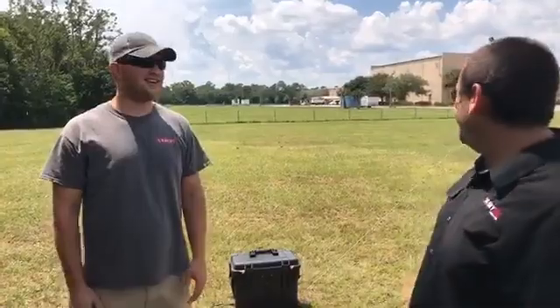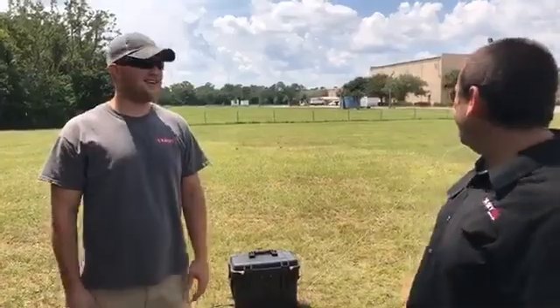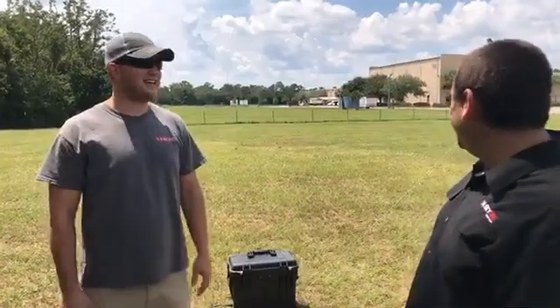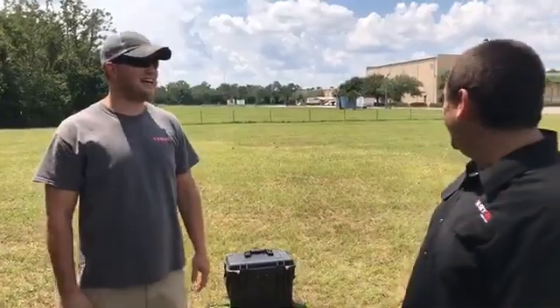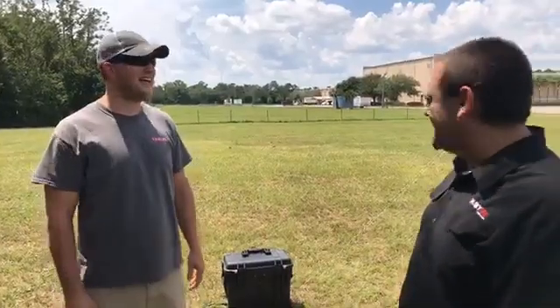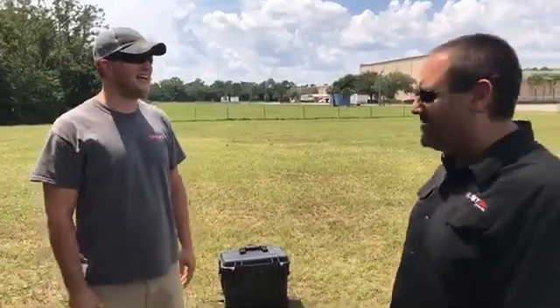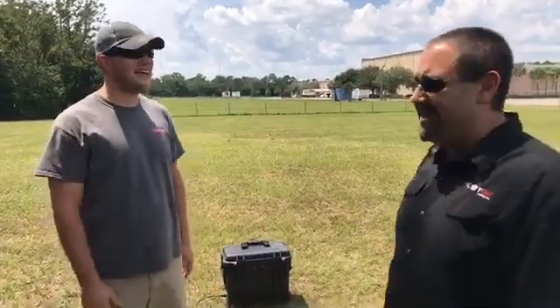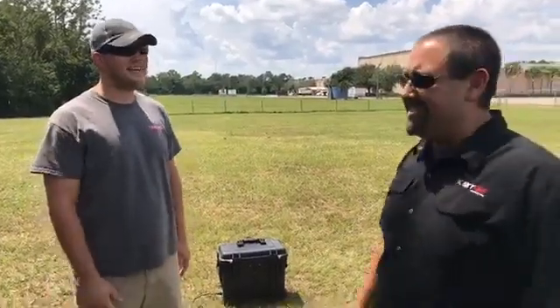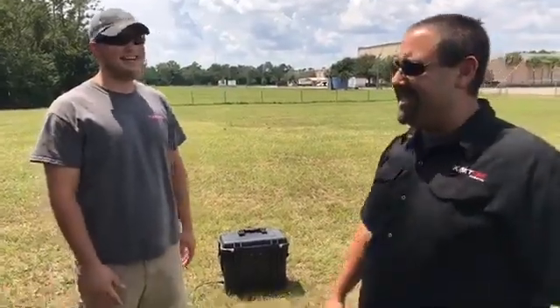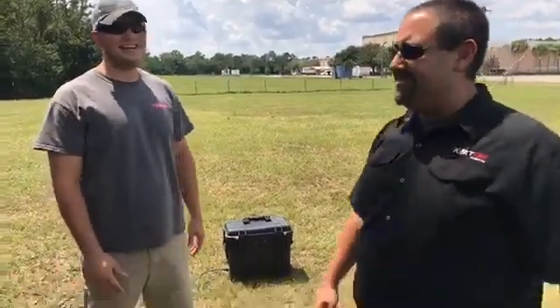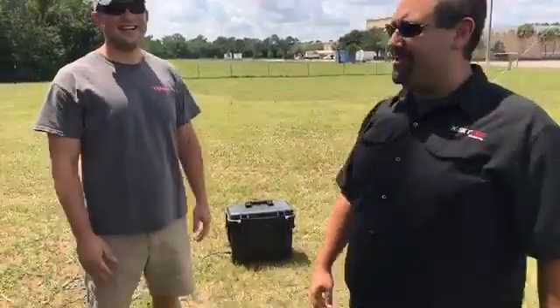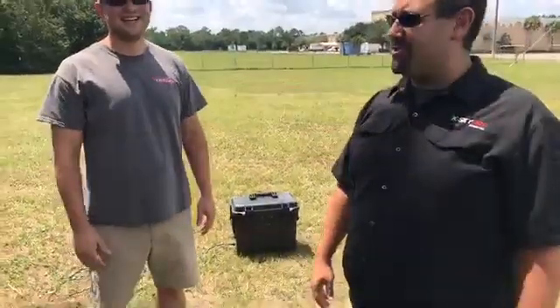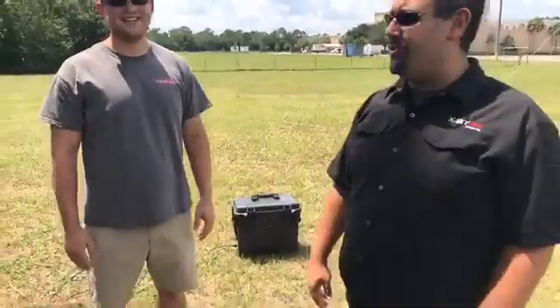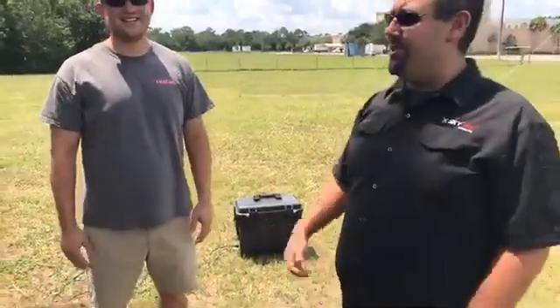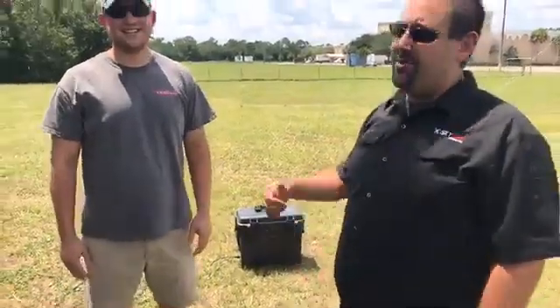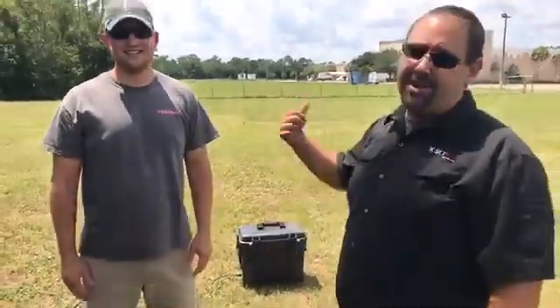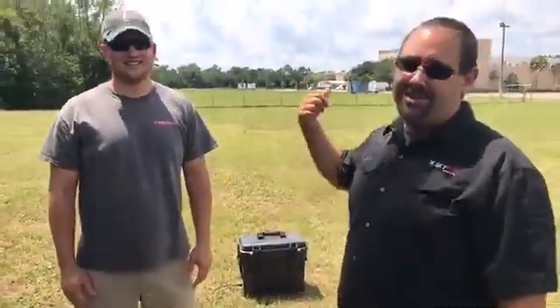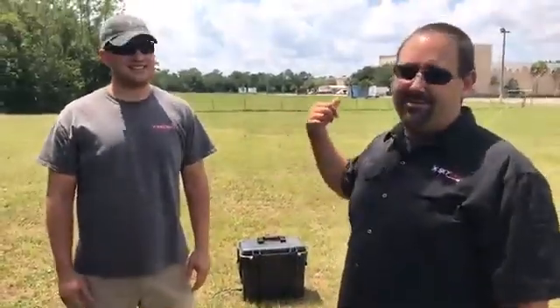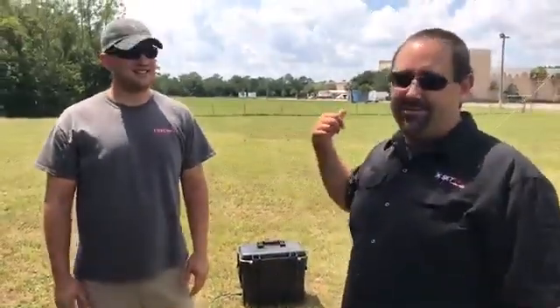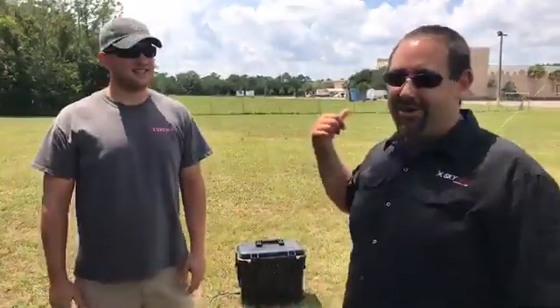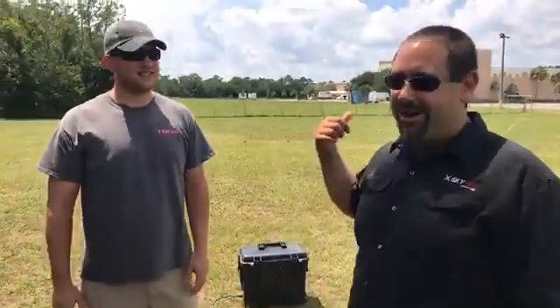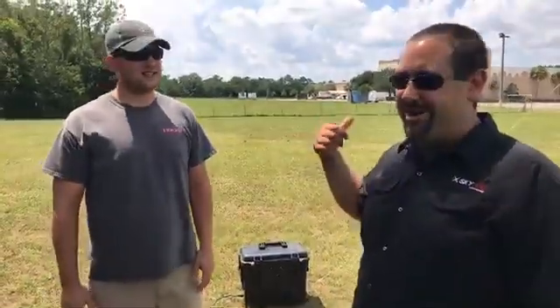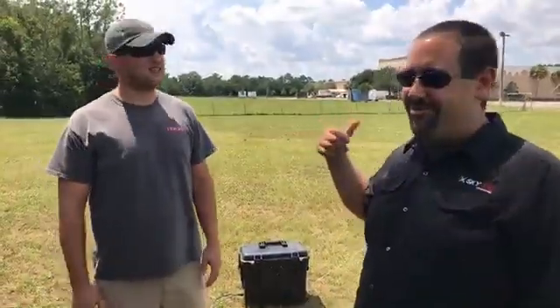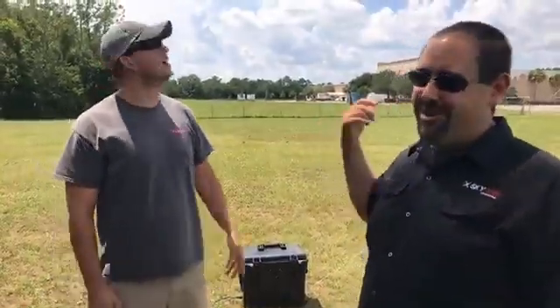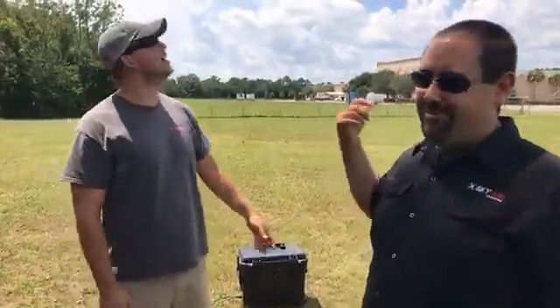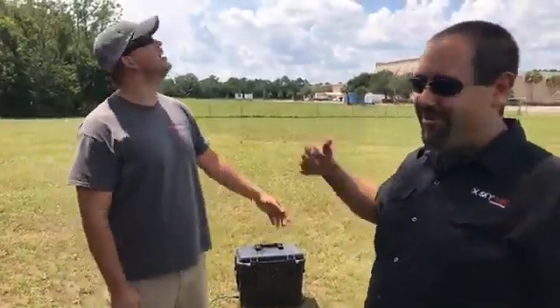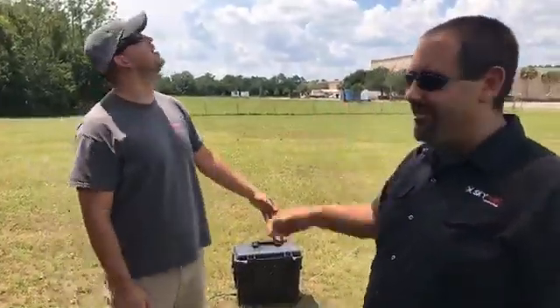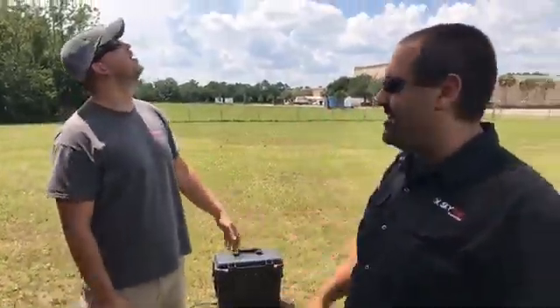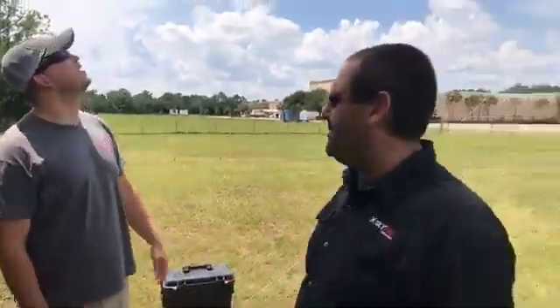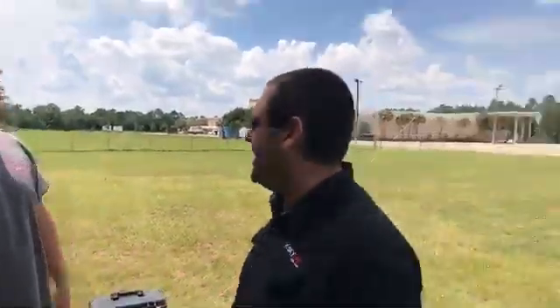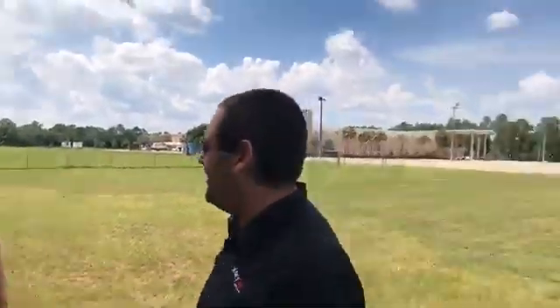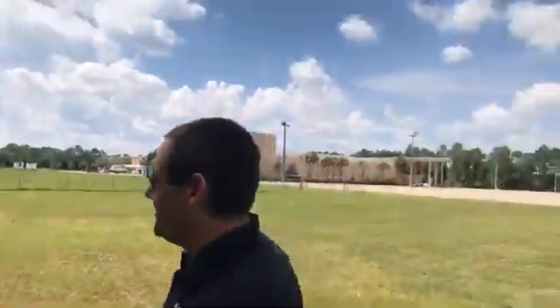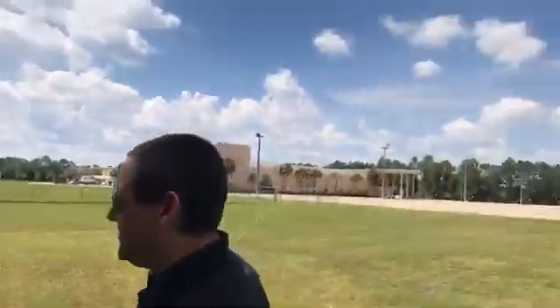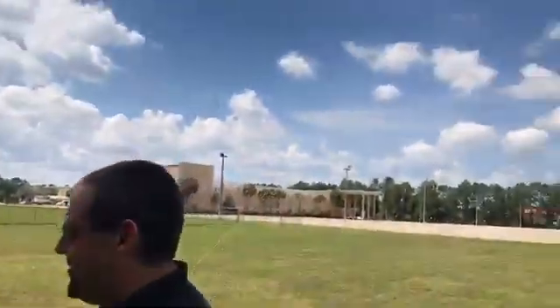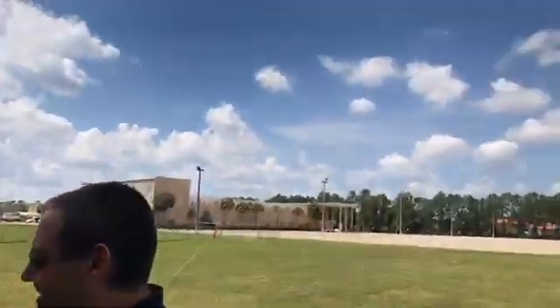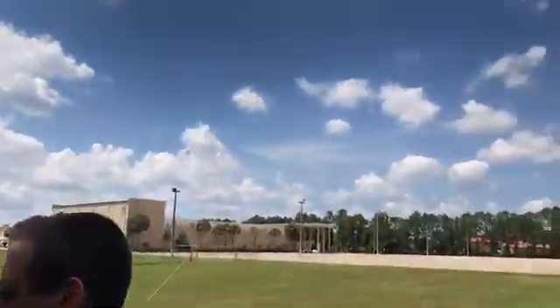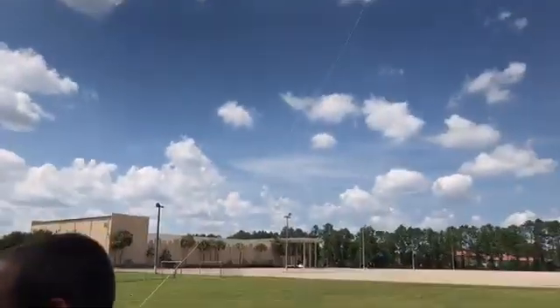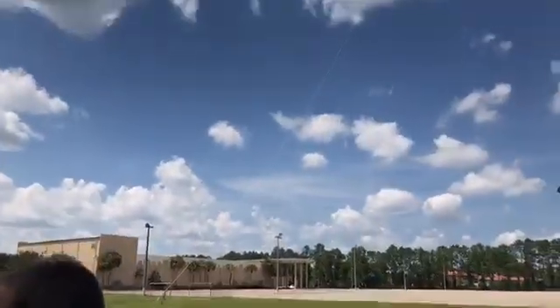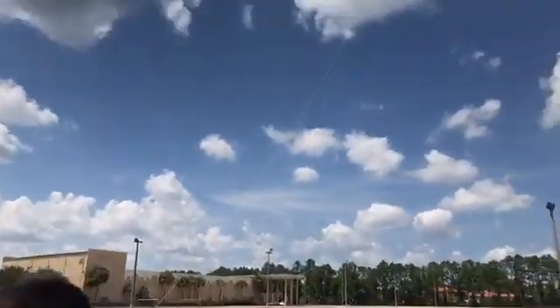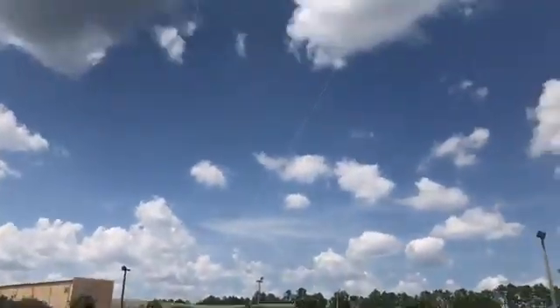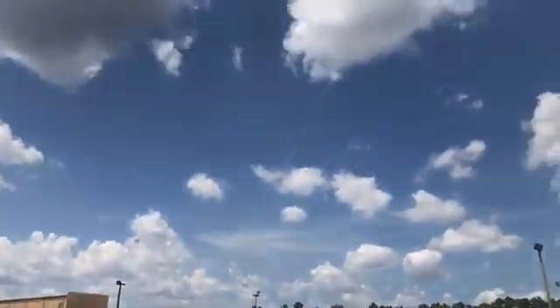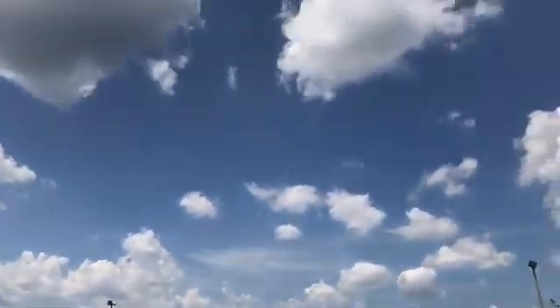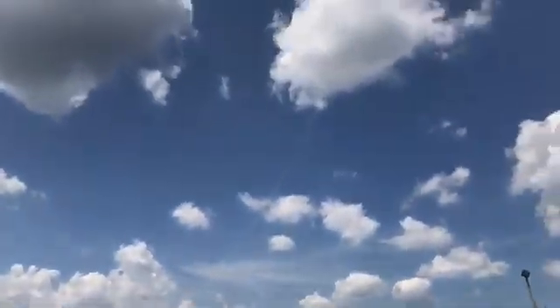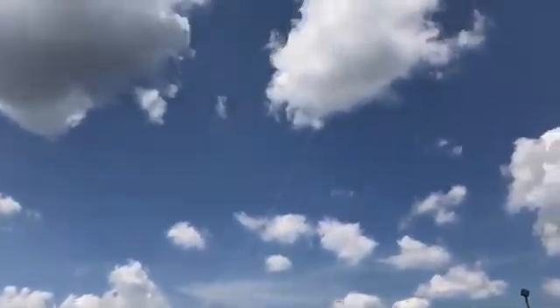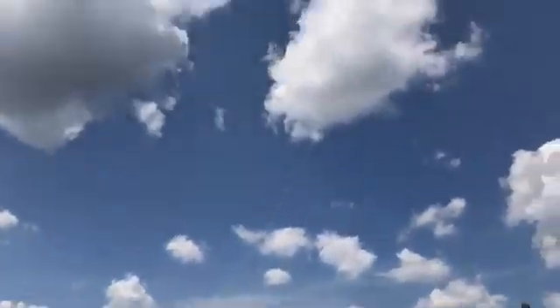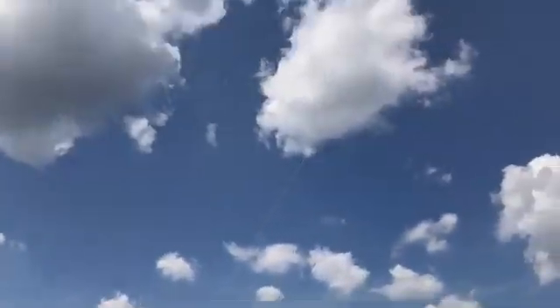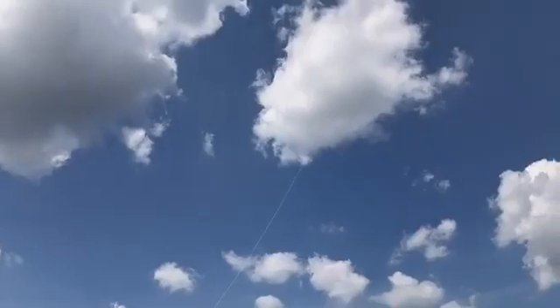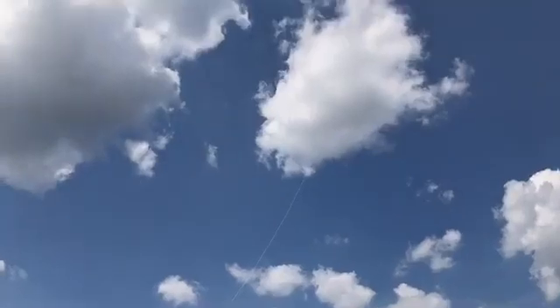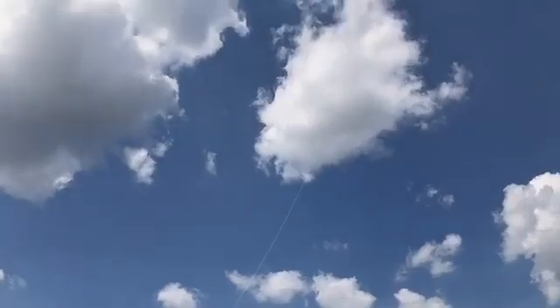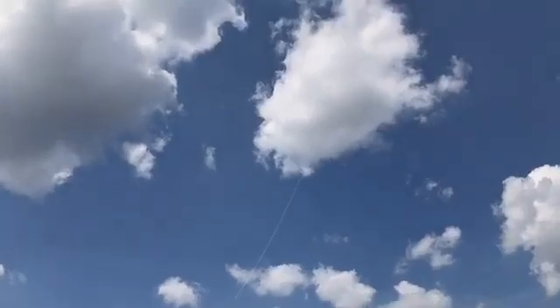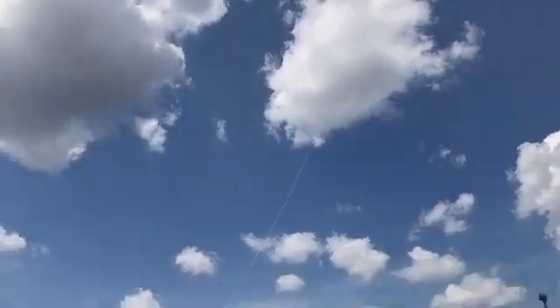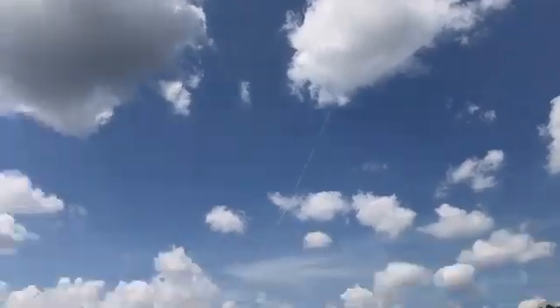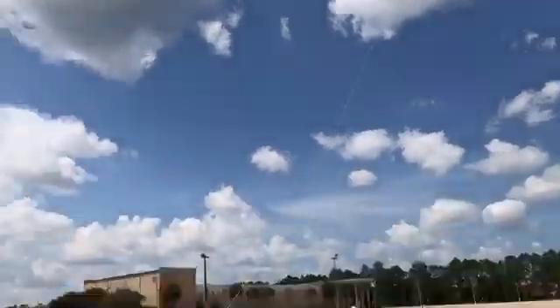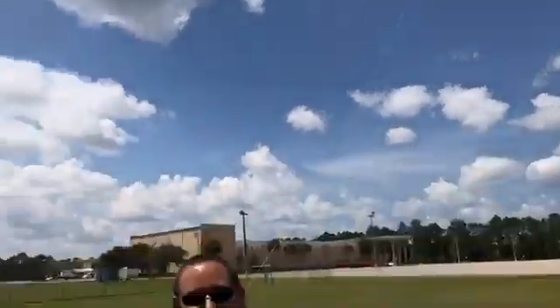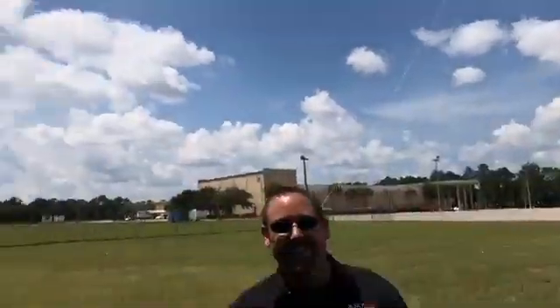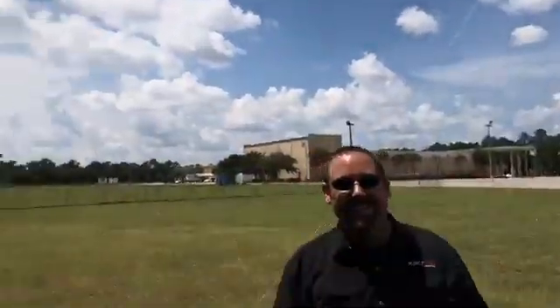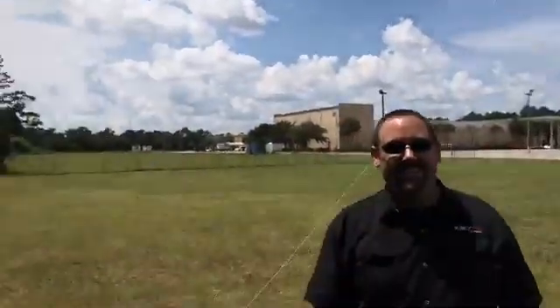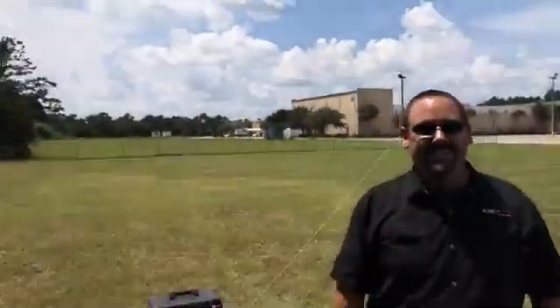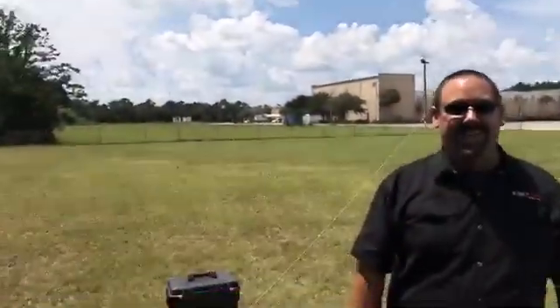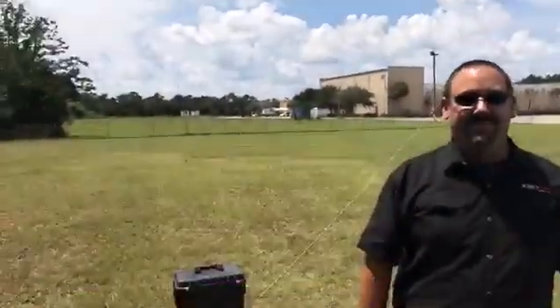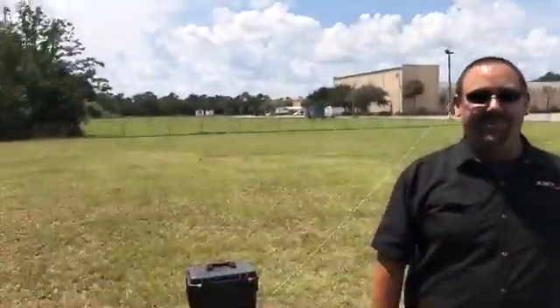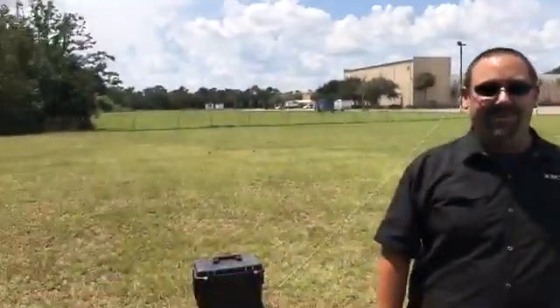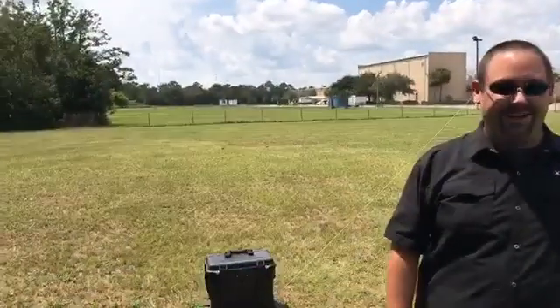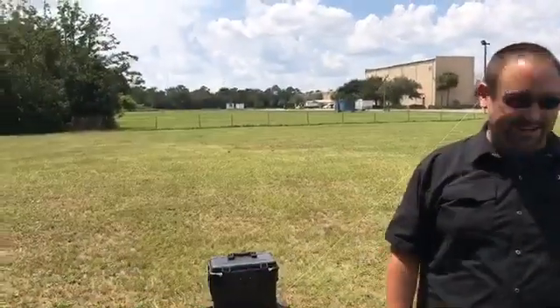Let's get back inside where it's cool — although we can leave the drone out here running for another couple of hours. We'll go get some drinks. Have a good one, guys.